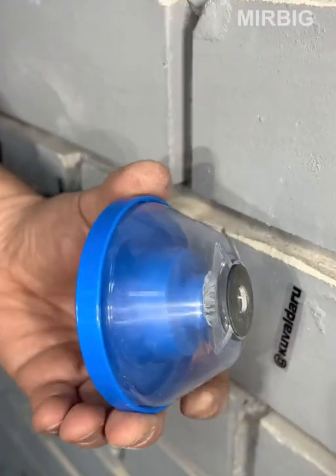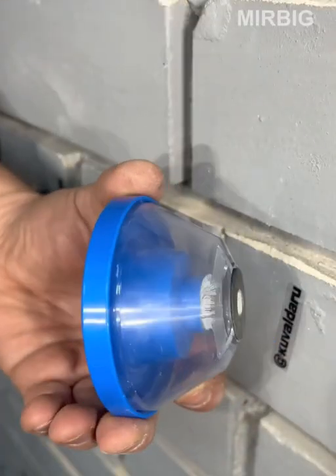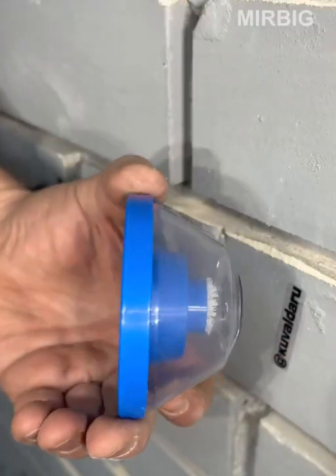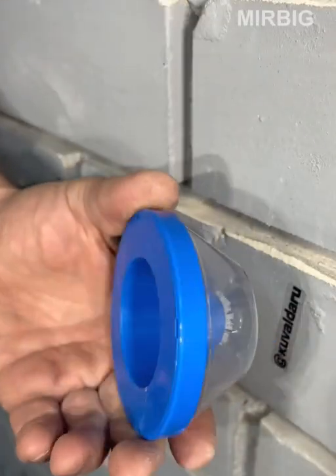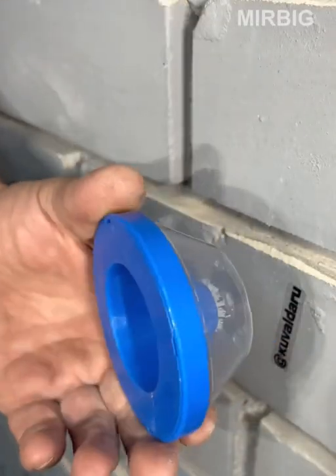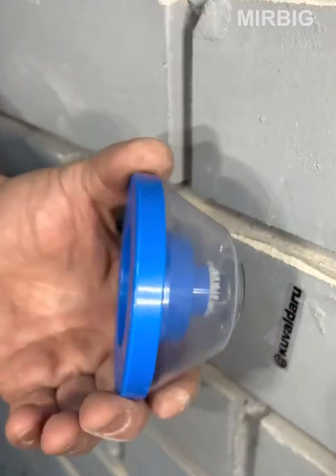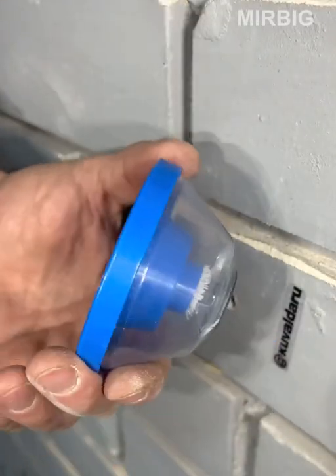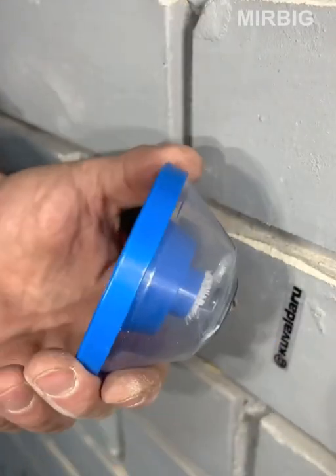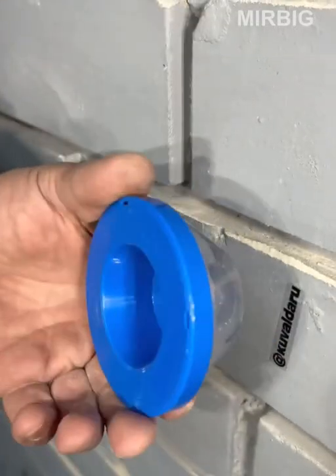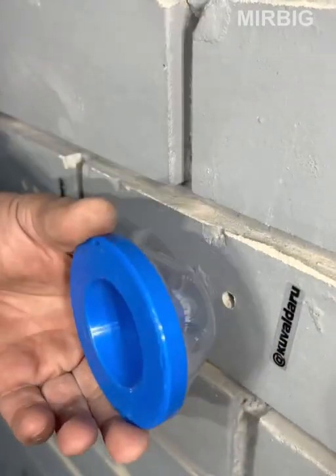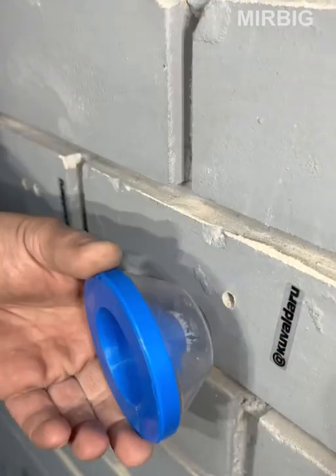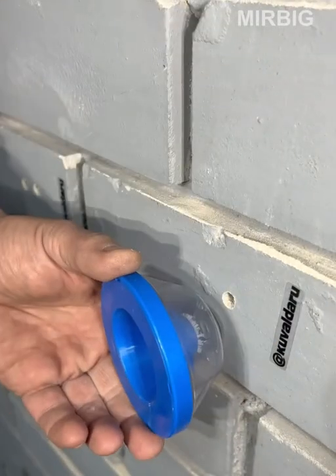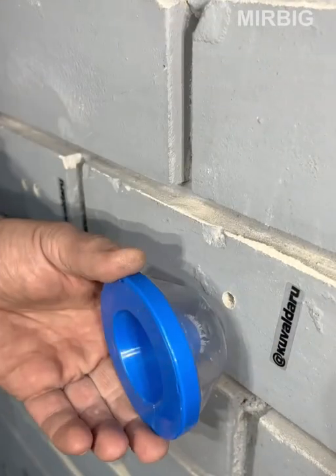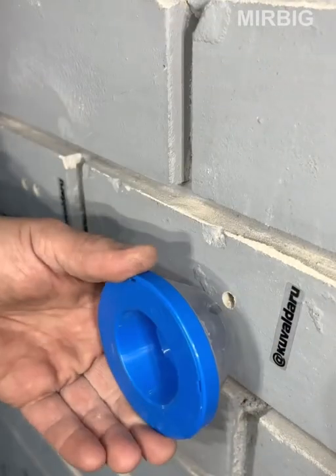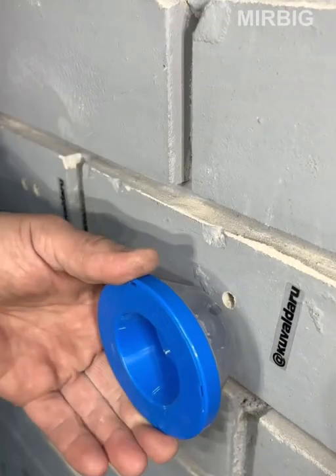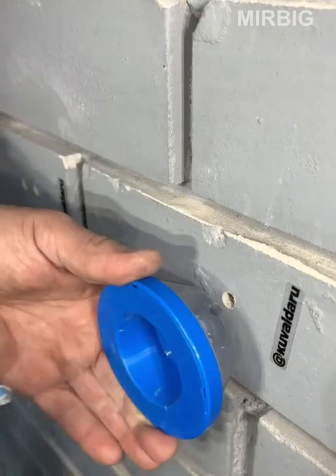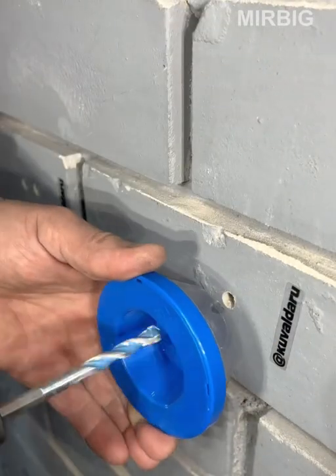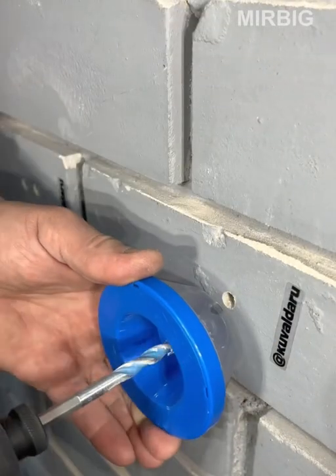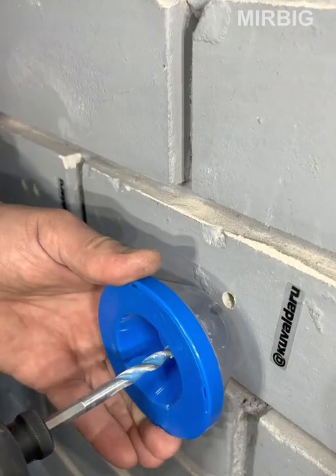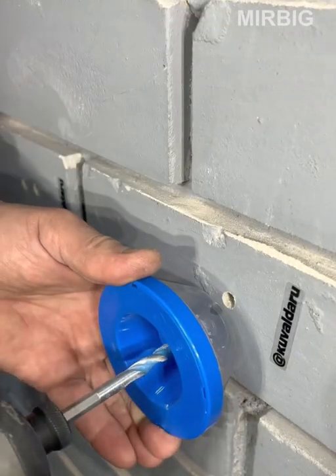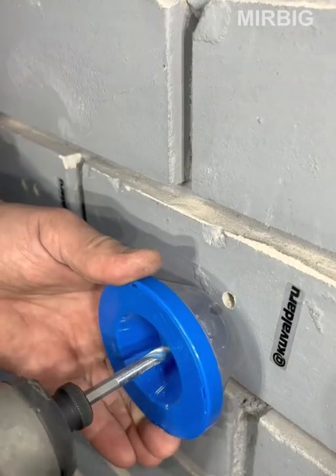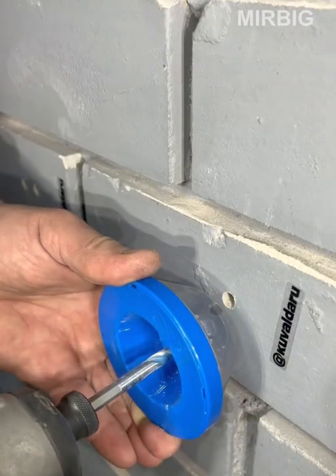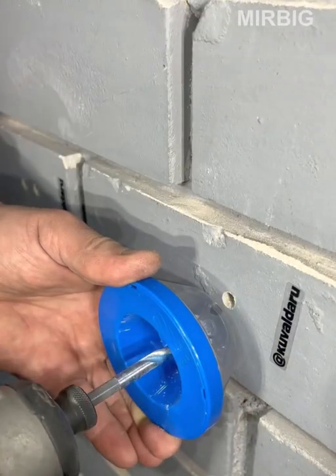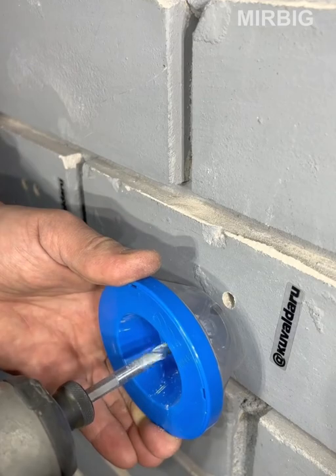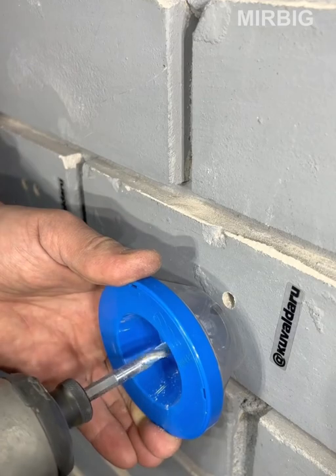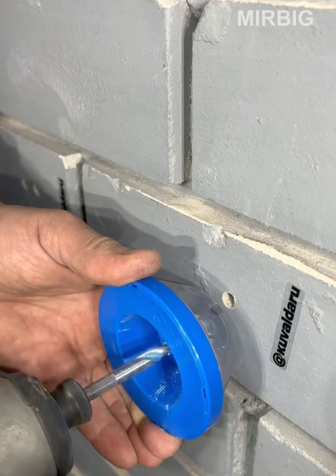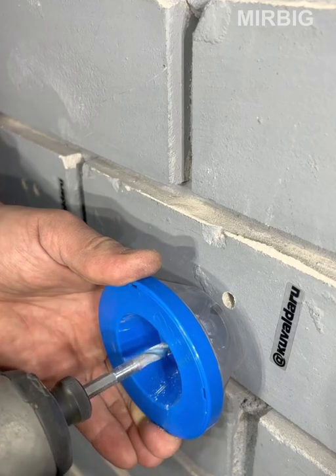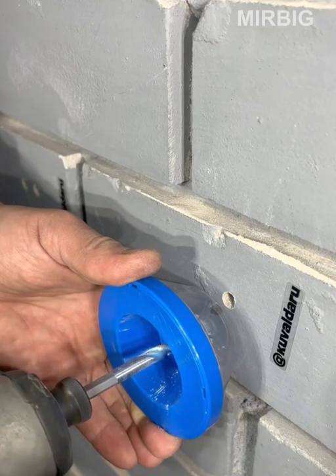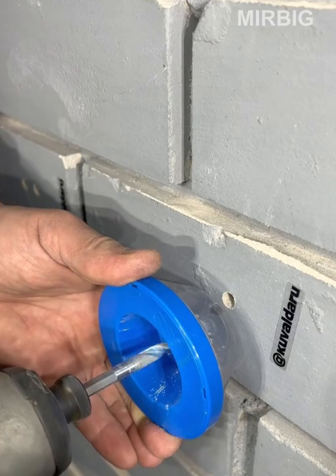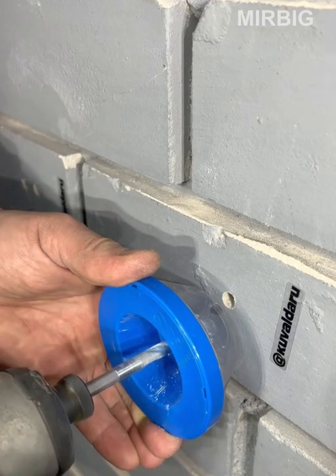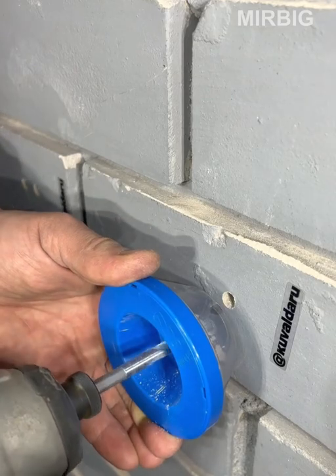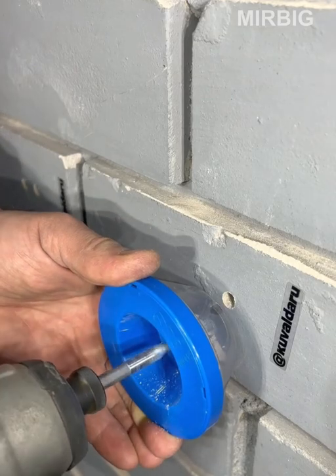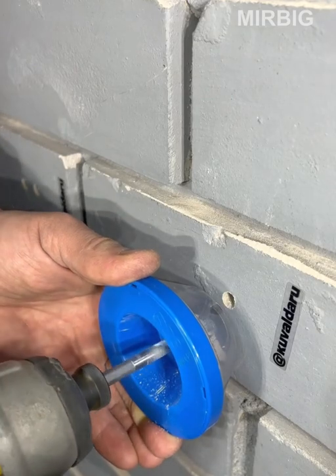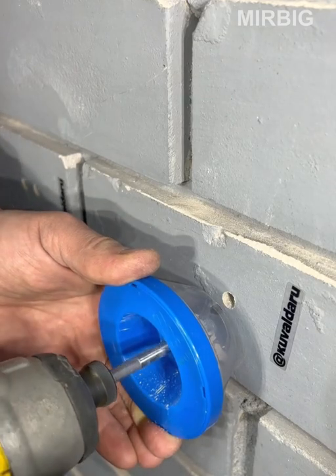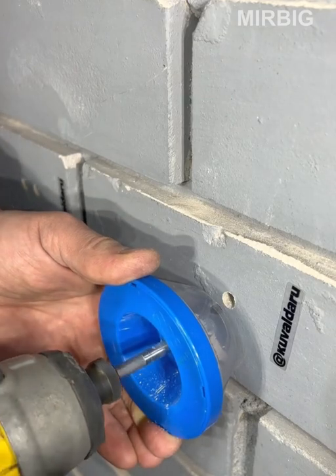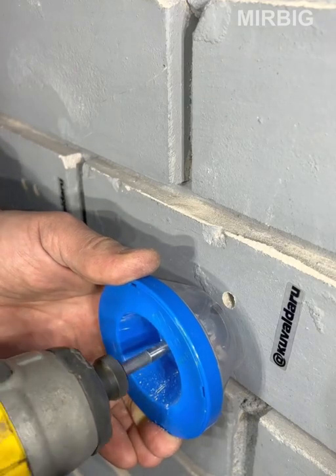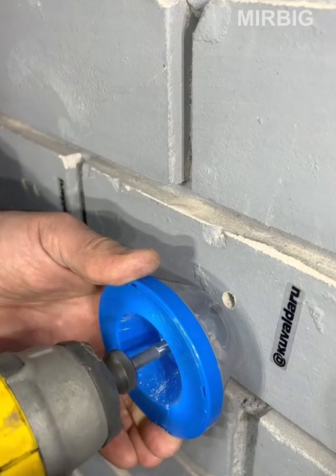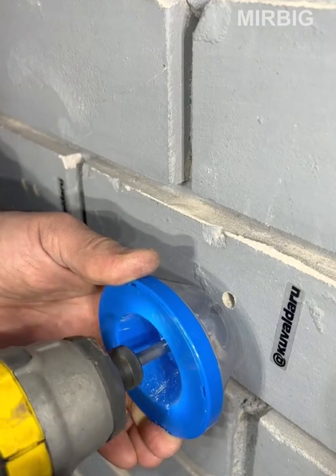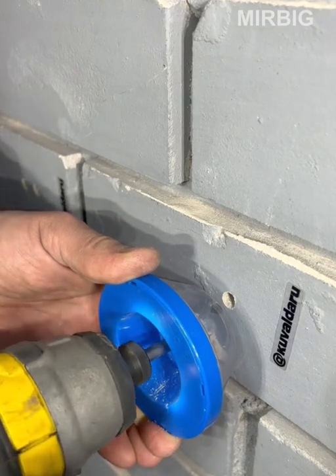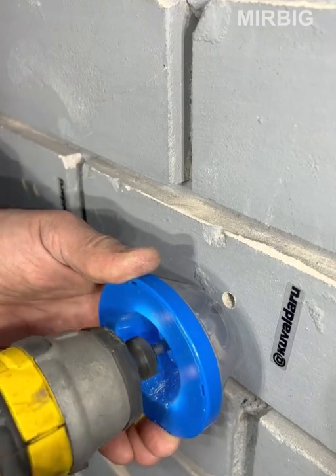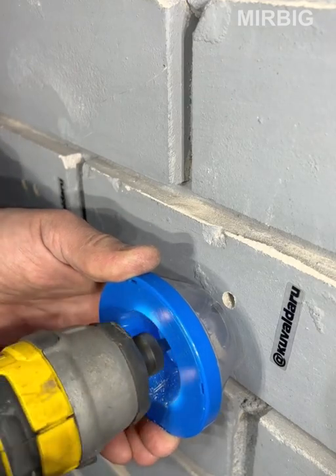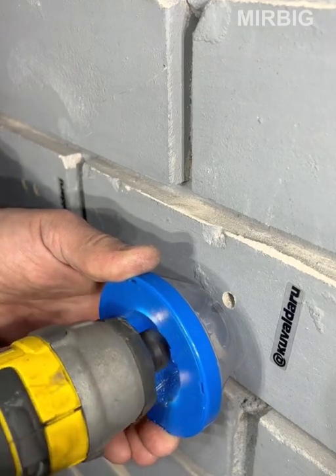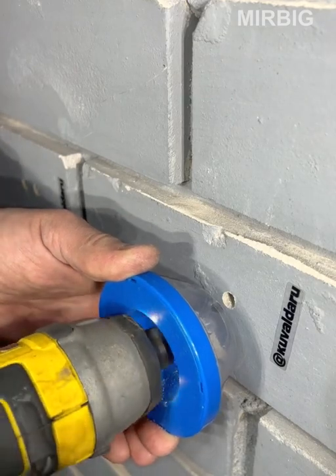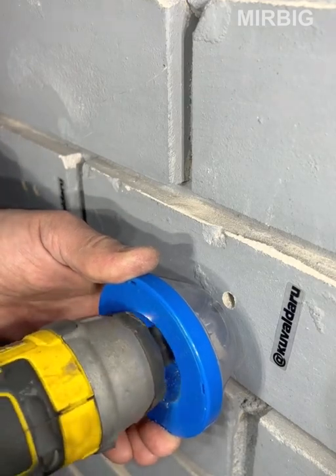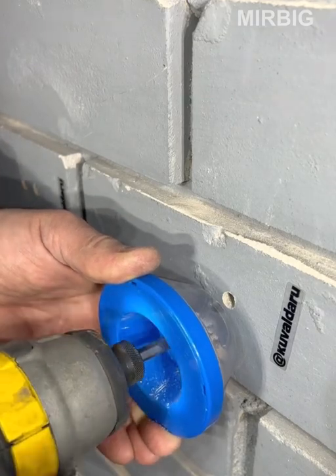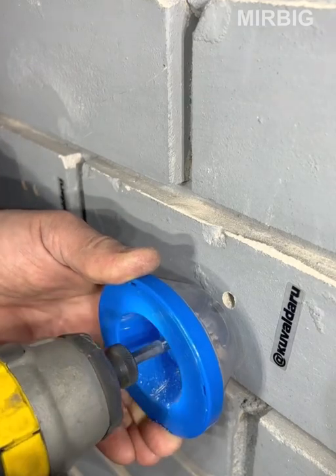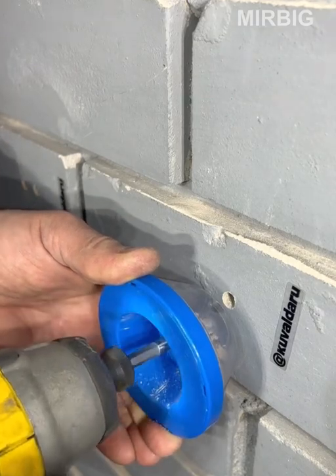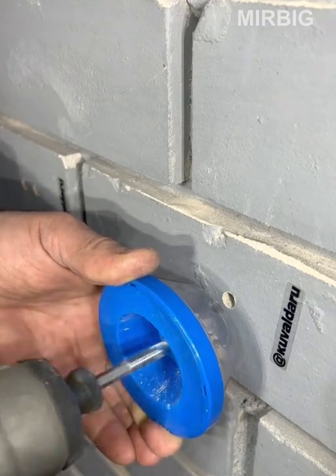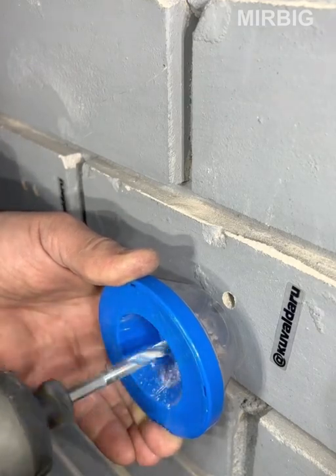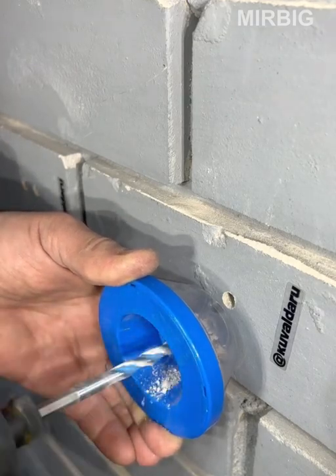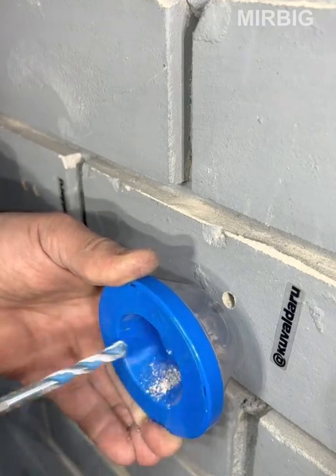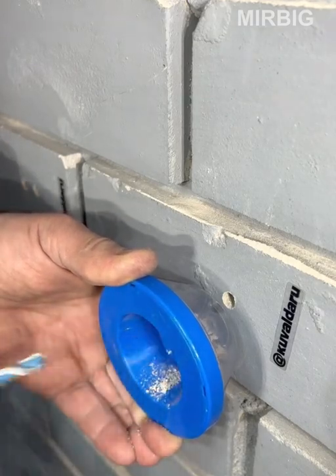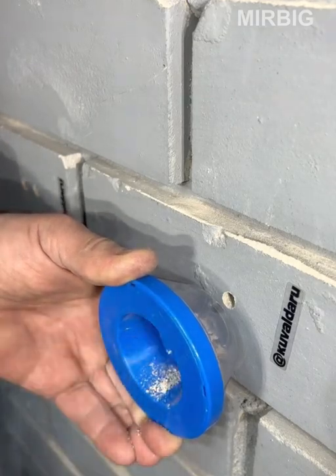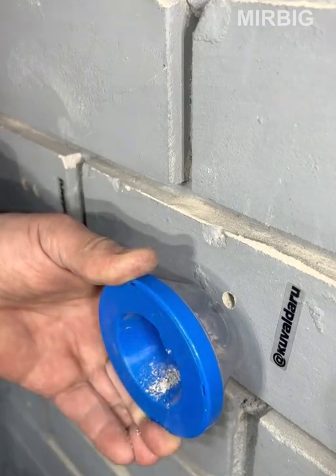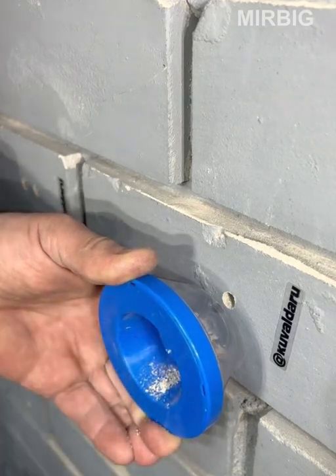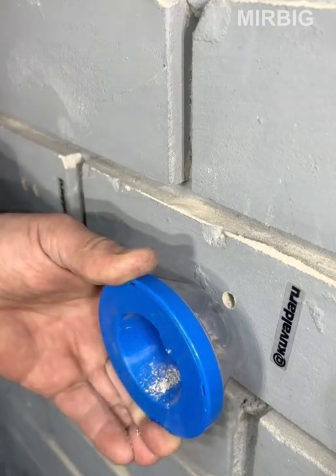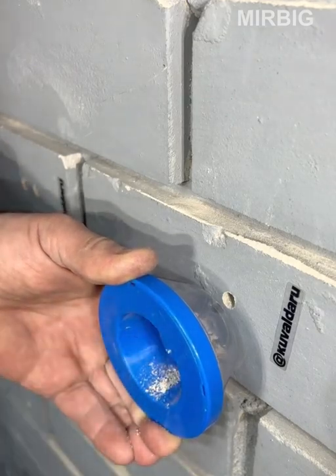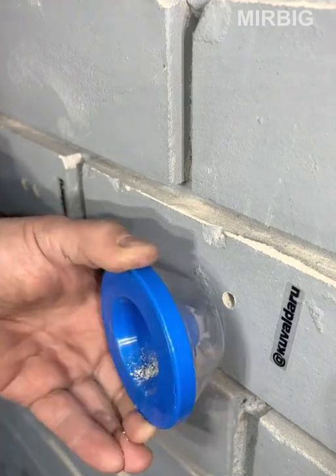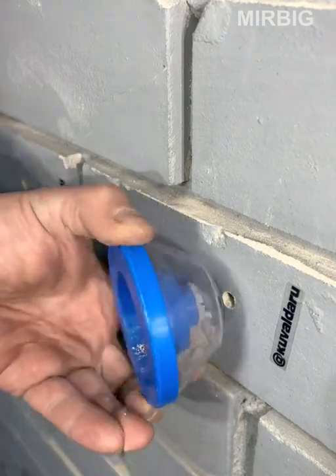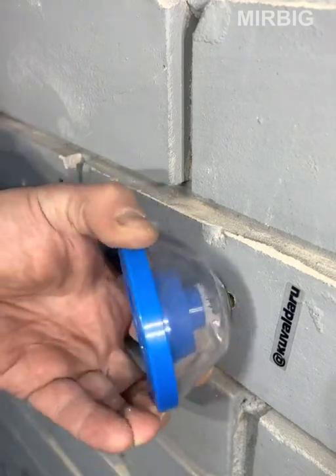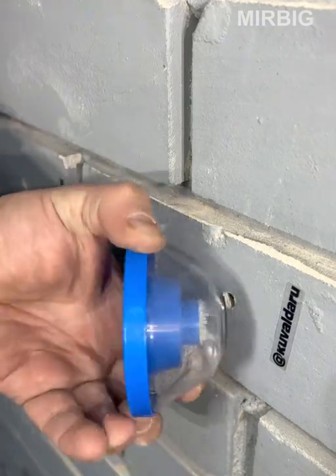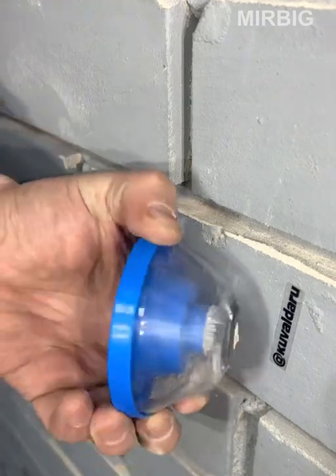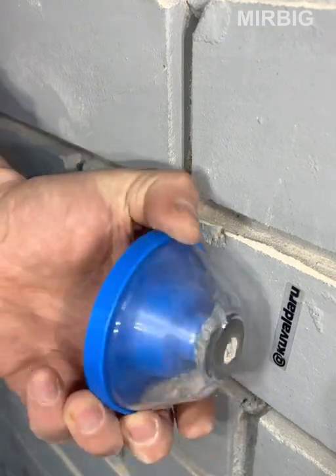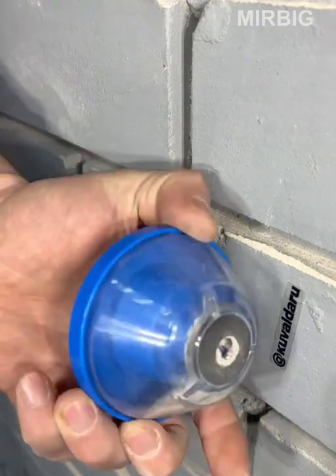This nozzle will become an indispensable auxiliary tool for collecting dust when drilling holes with an electric drill.